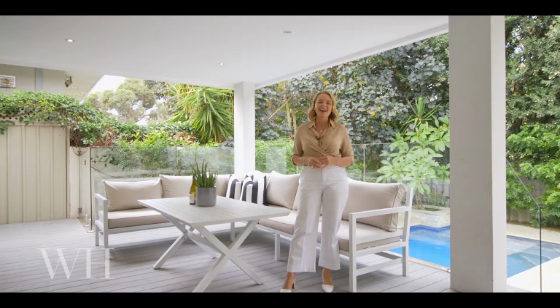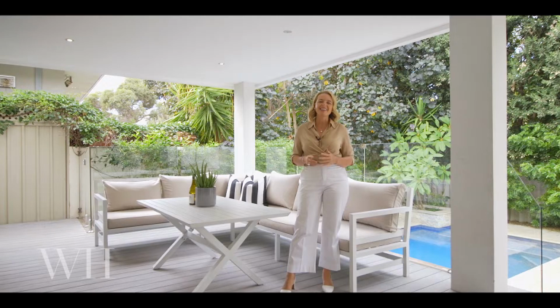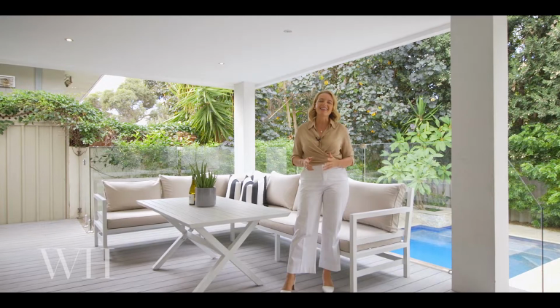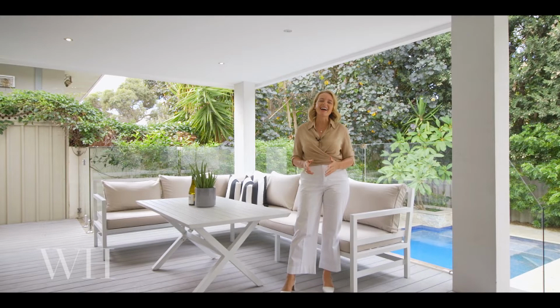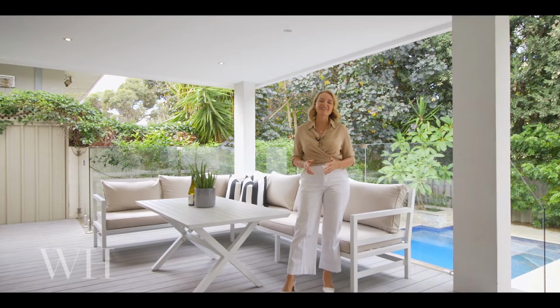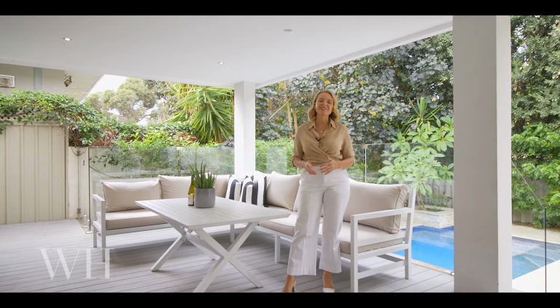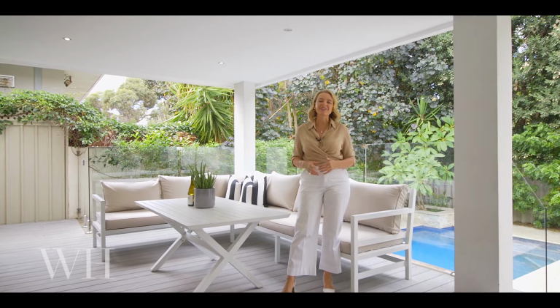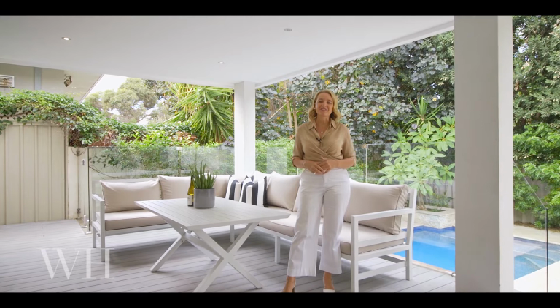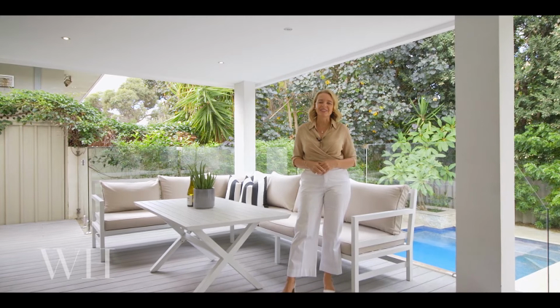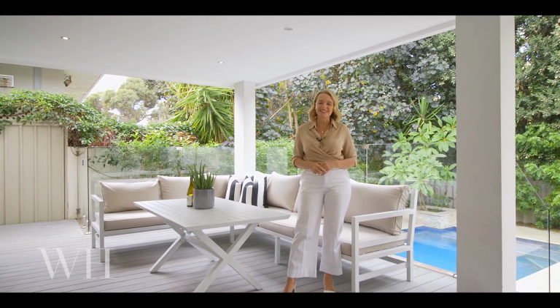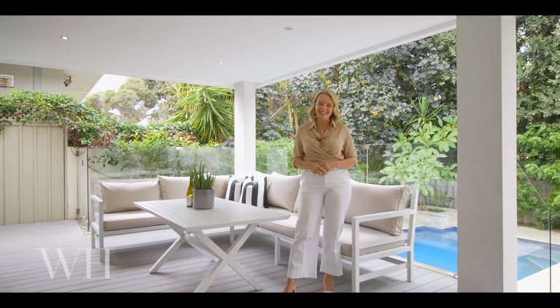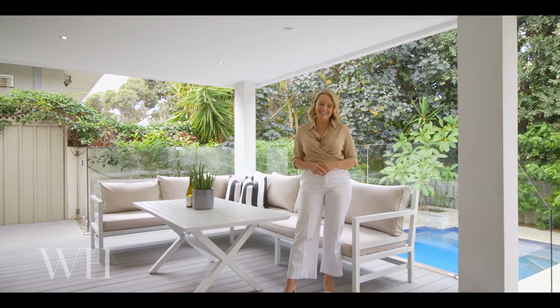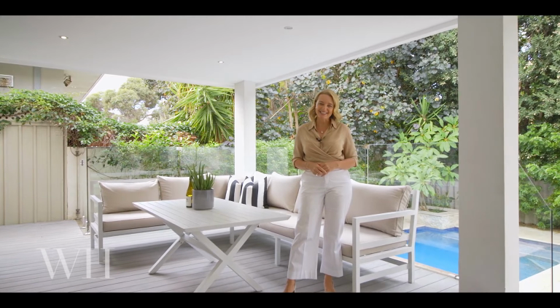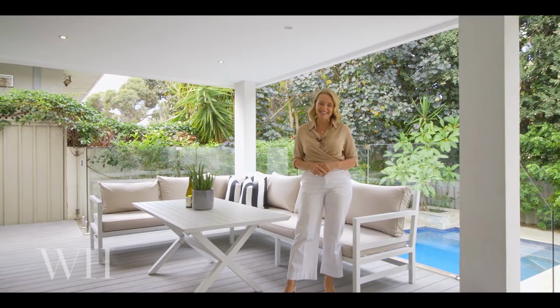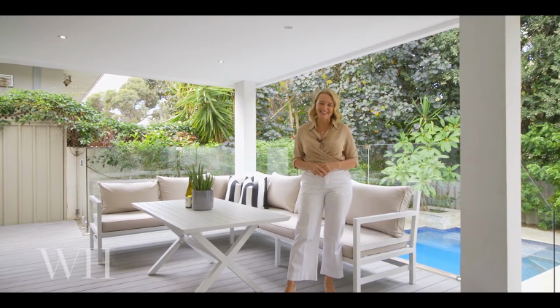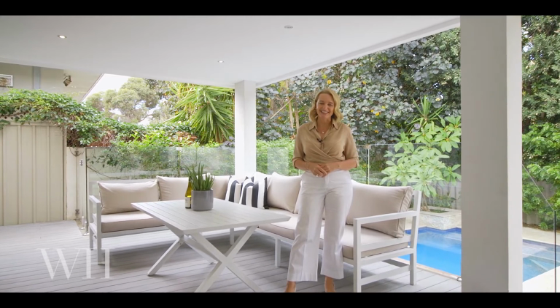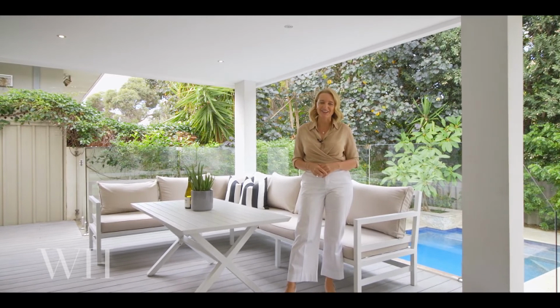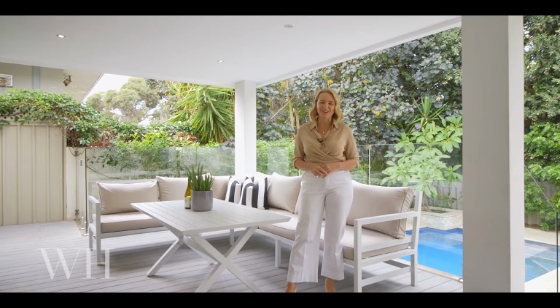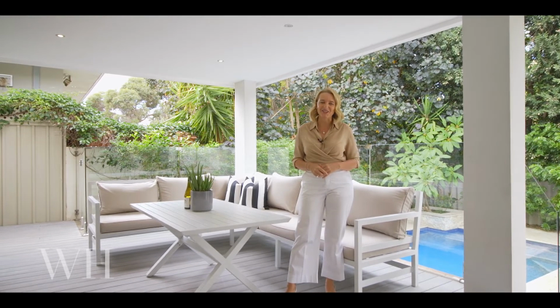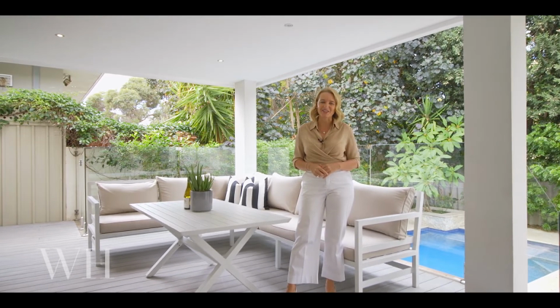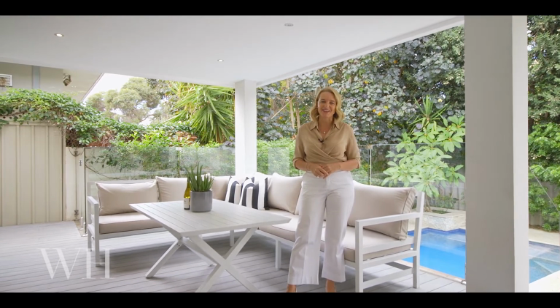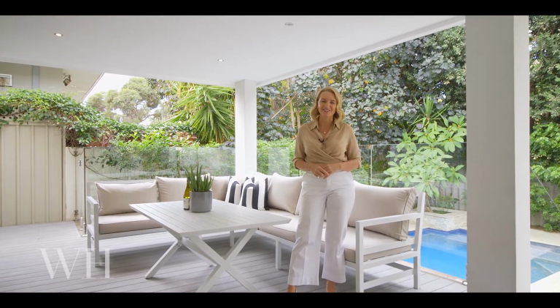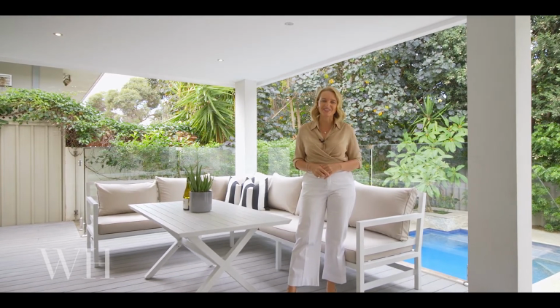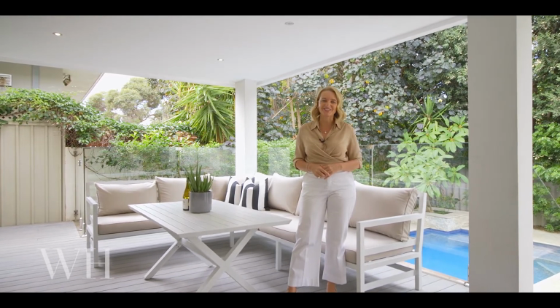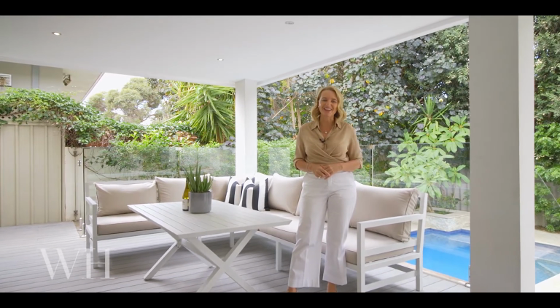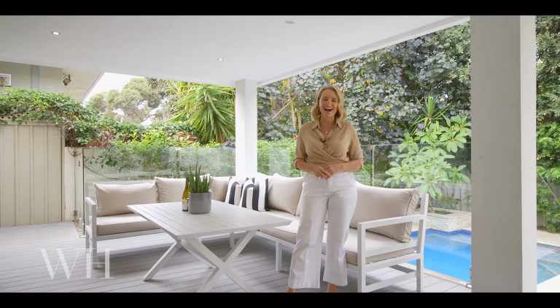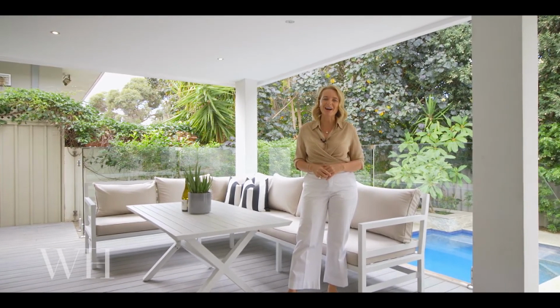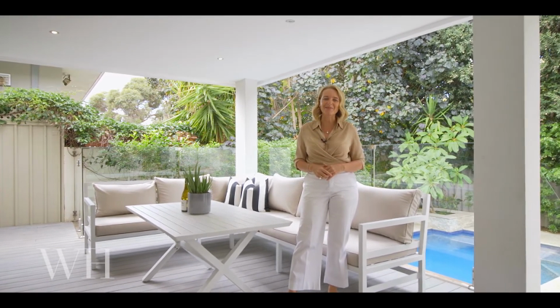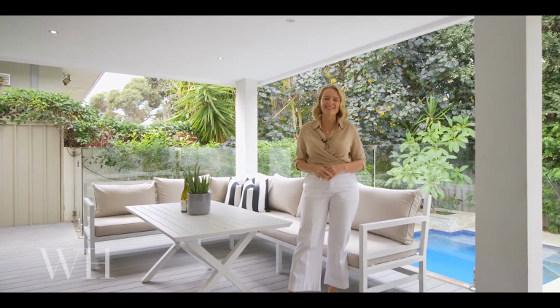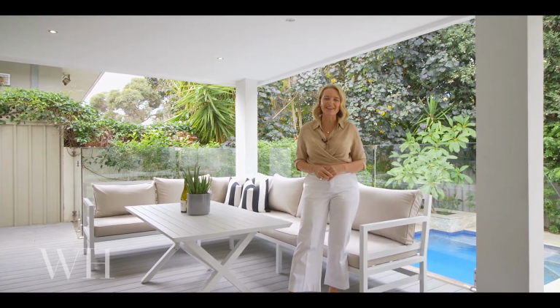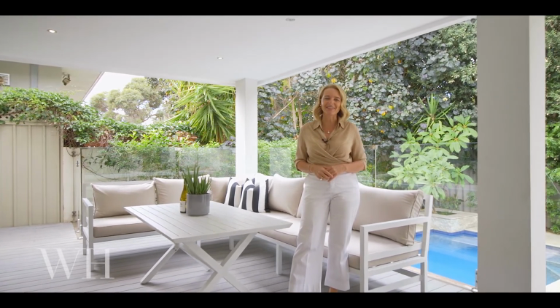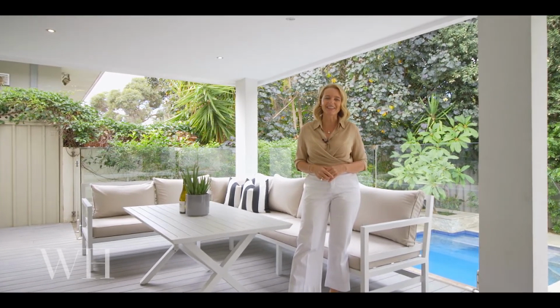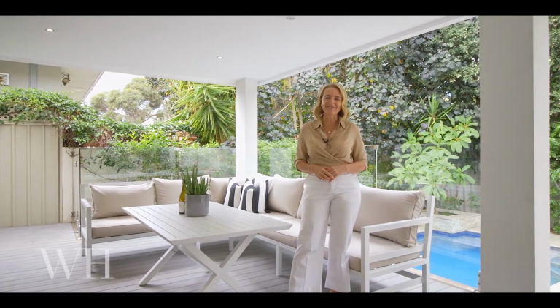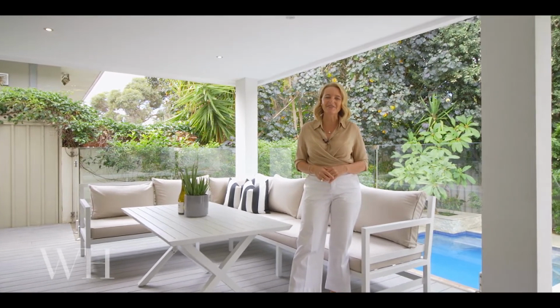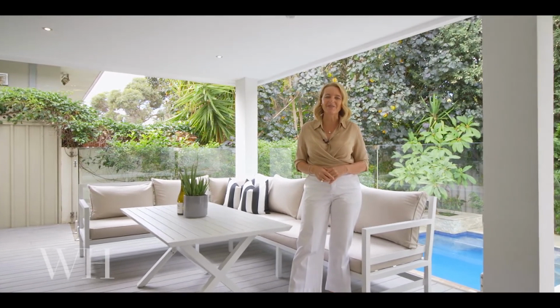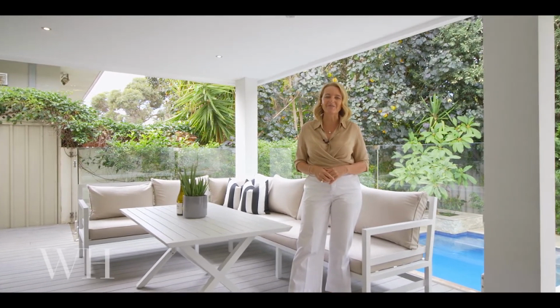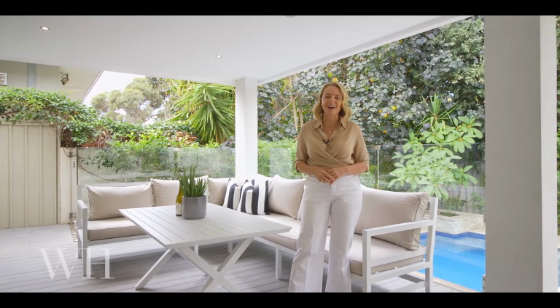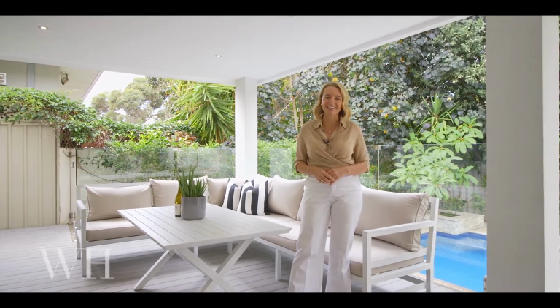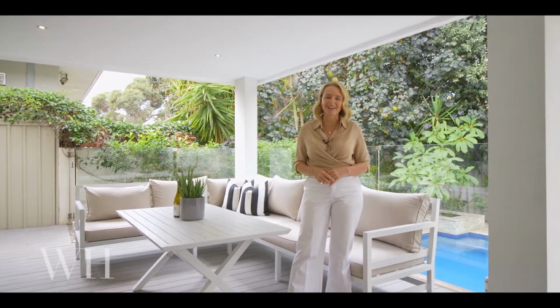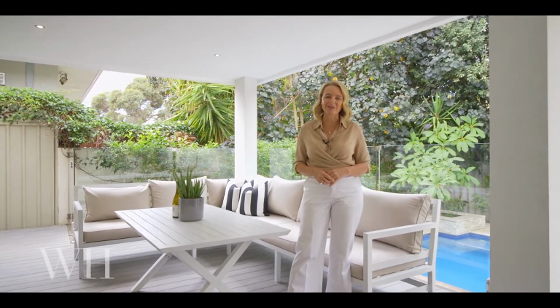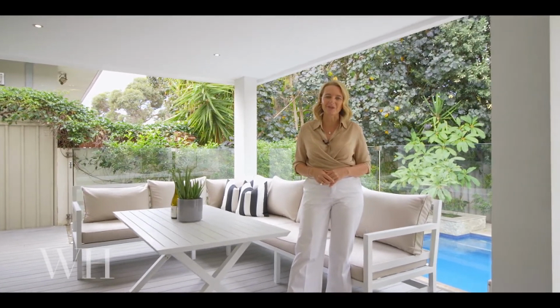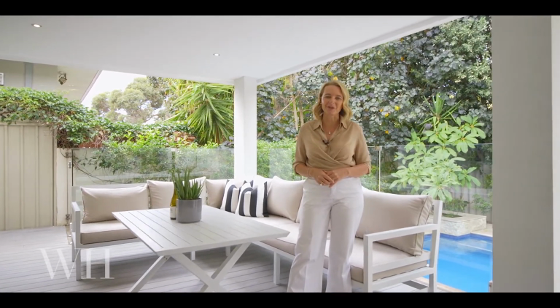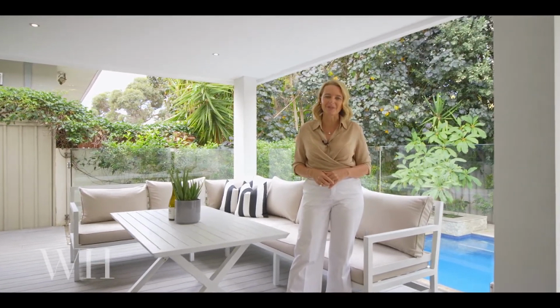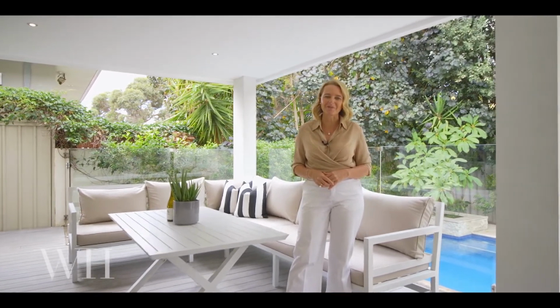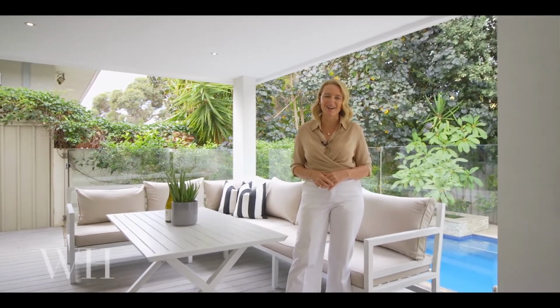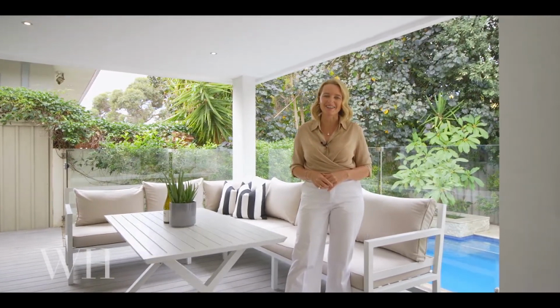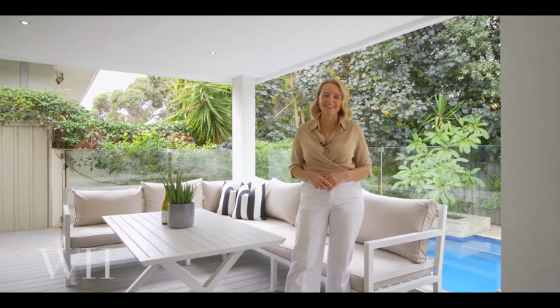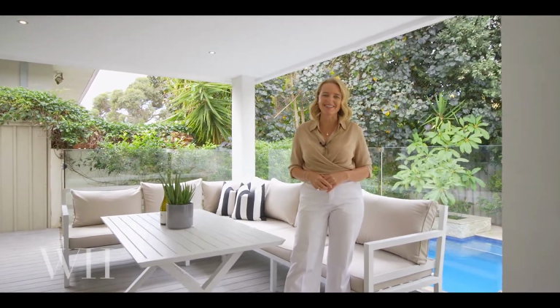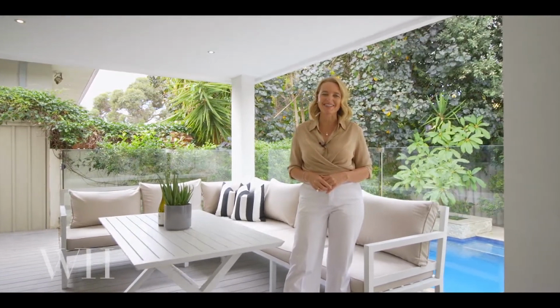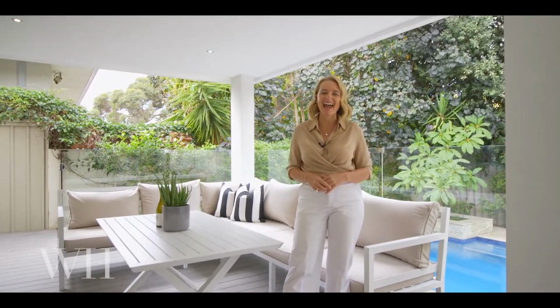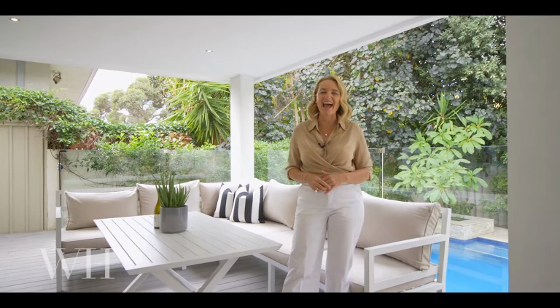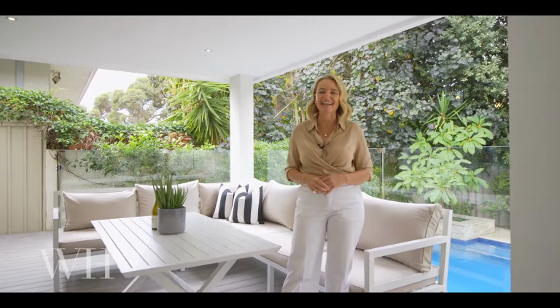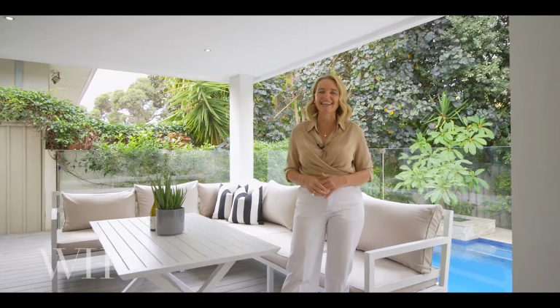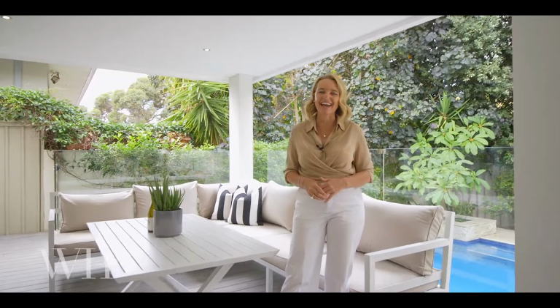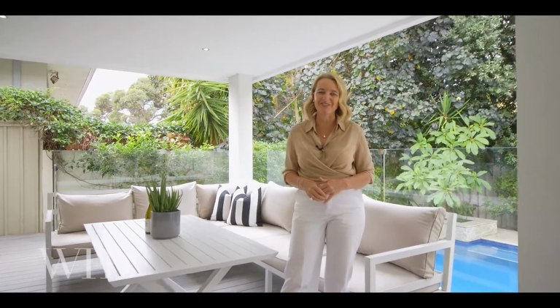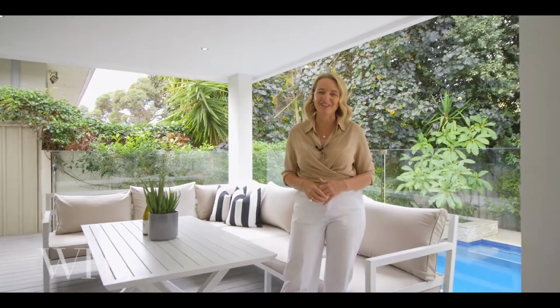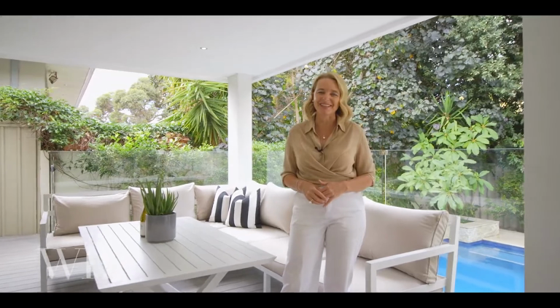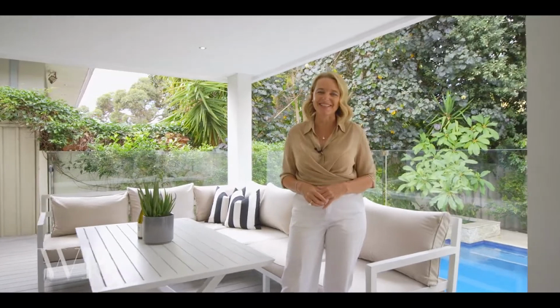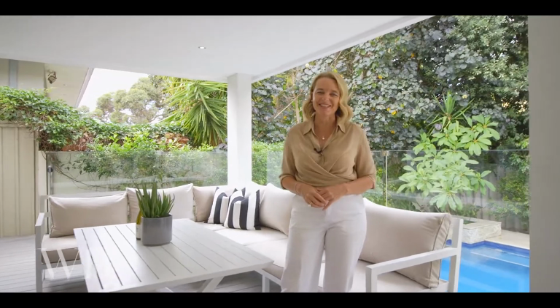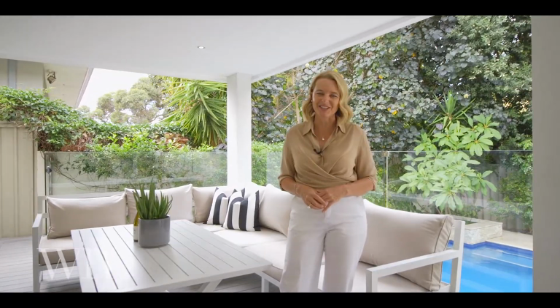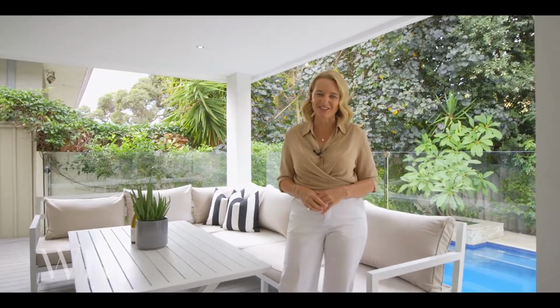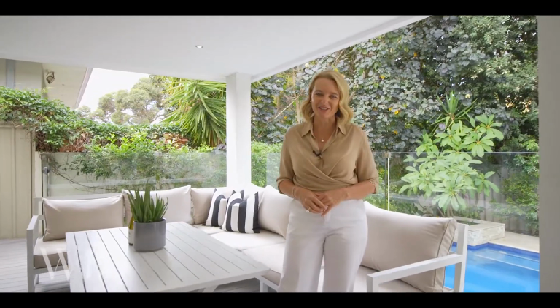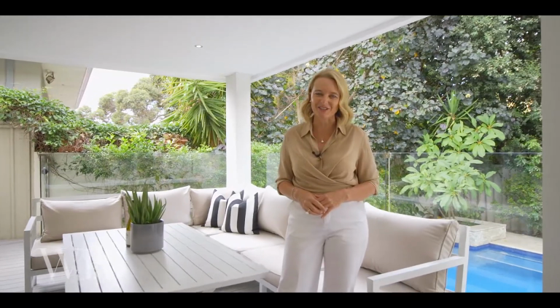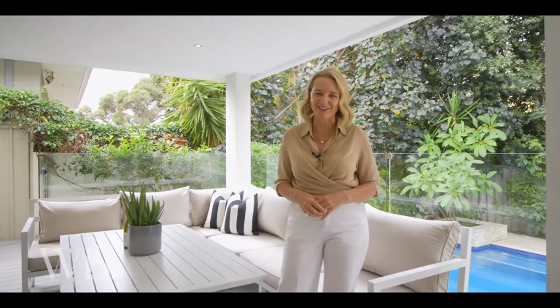Life feels easy in Cottesloe. I'm Stephanie from White House Property Partners and I can't wait to show you through.